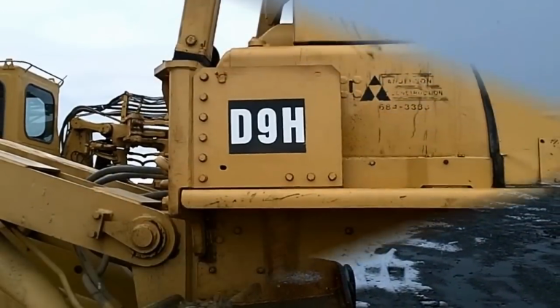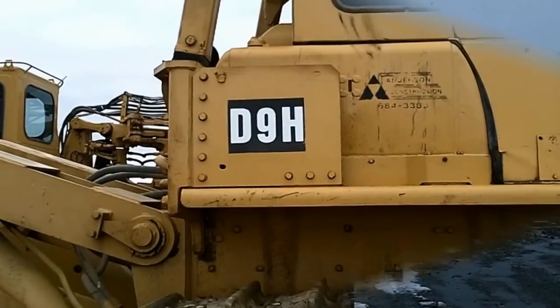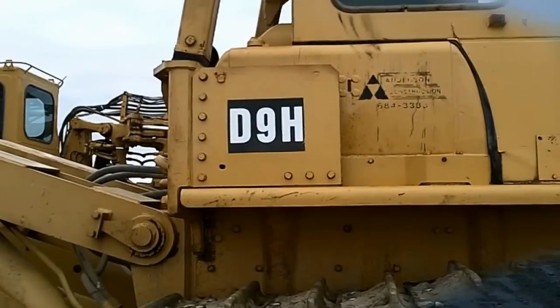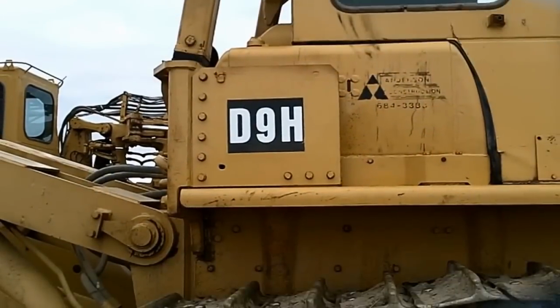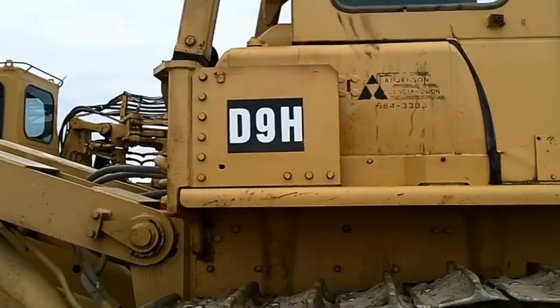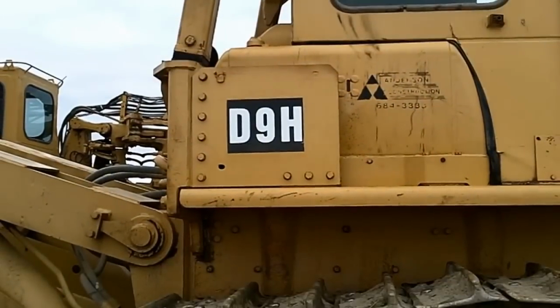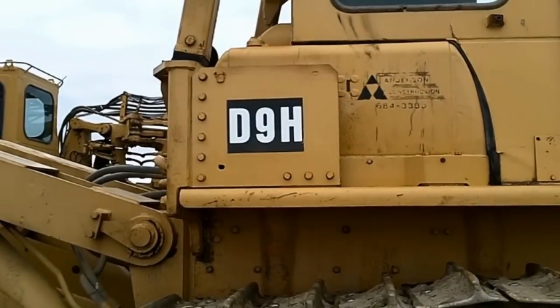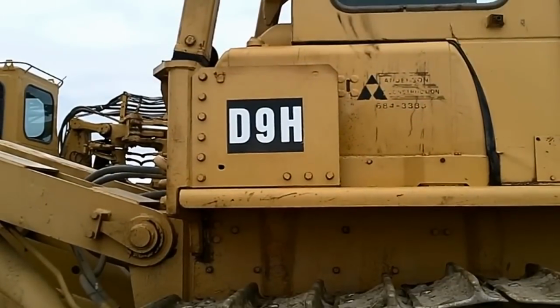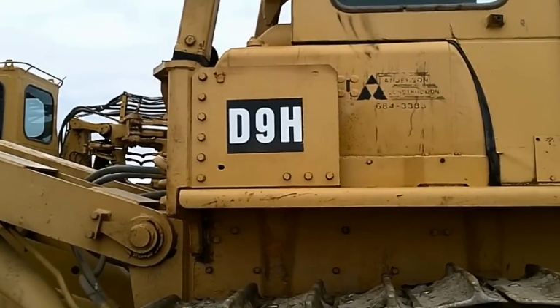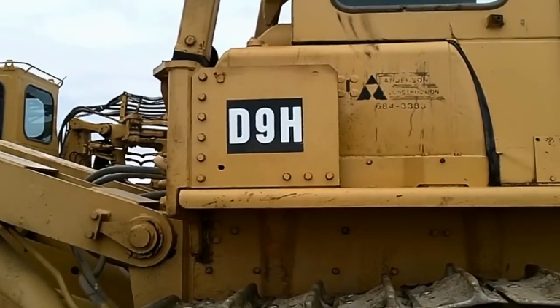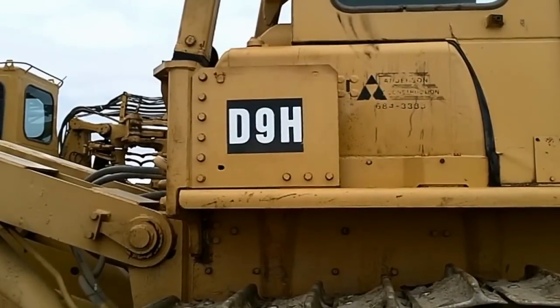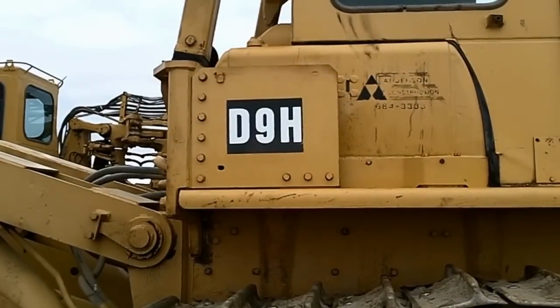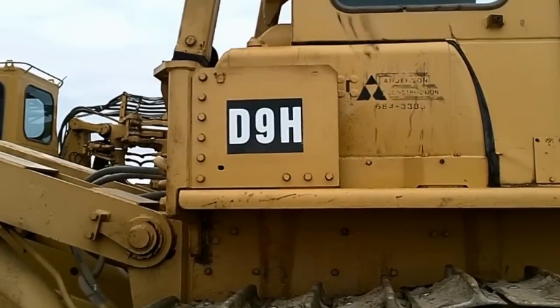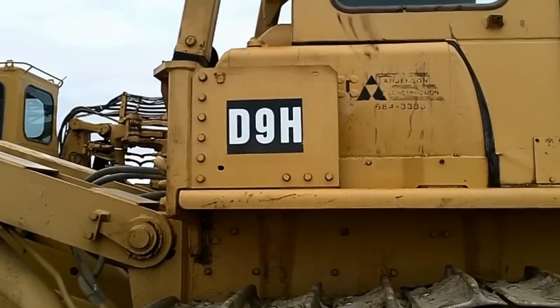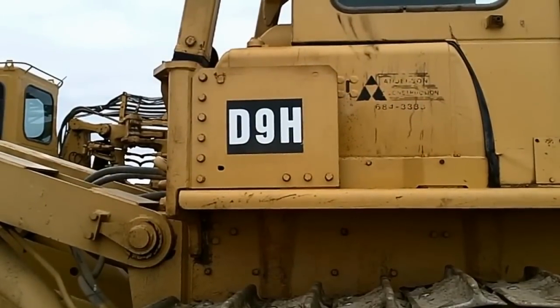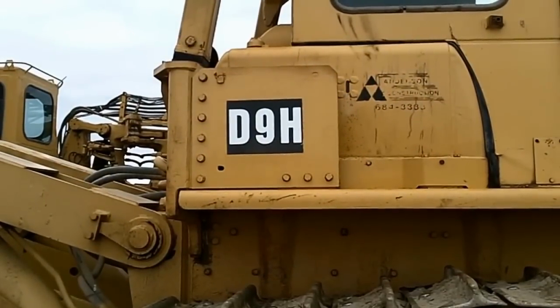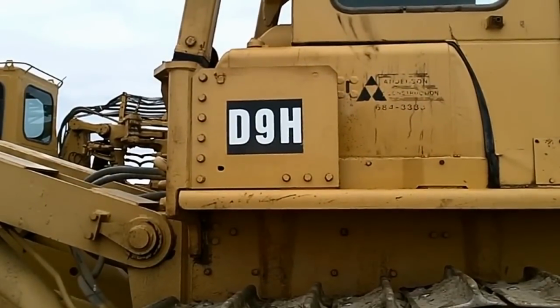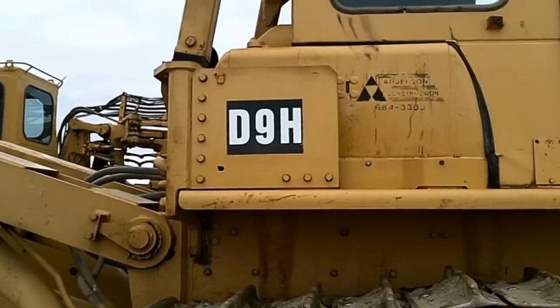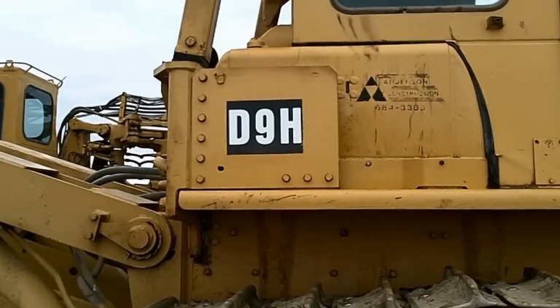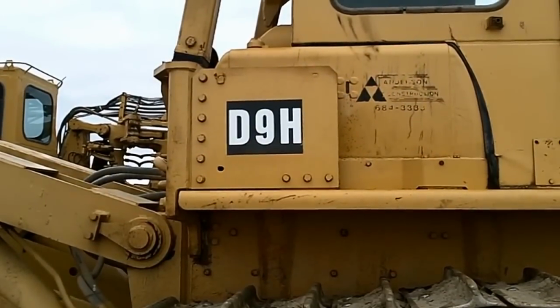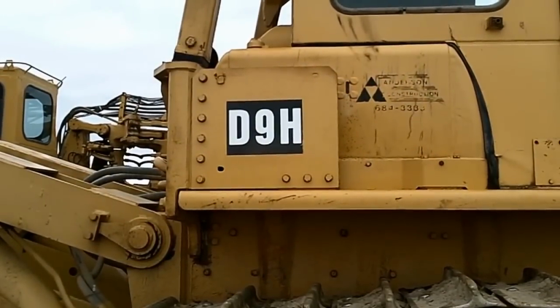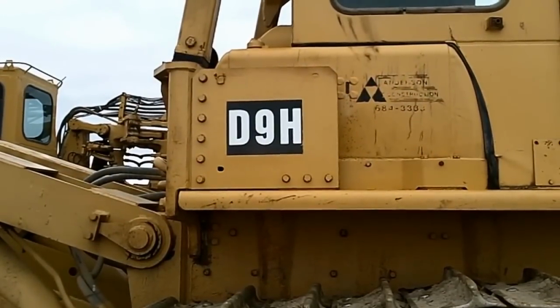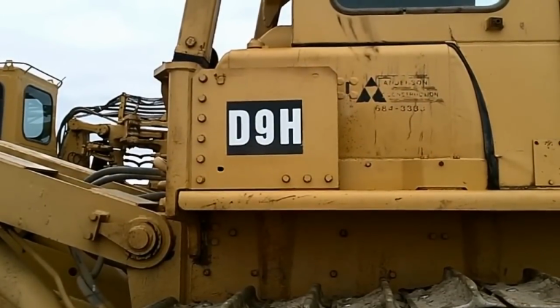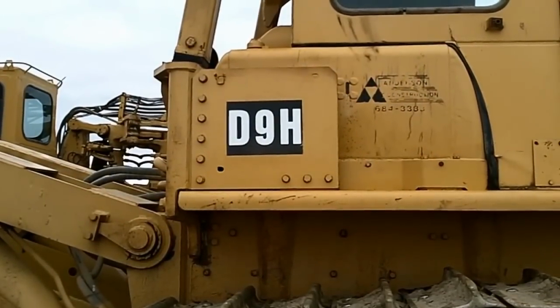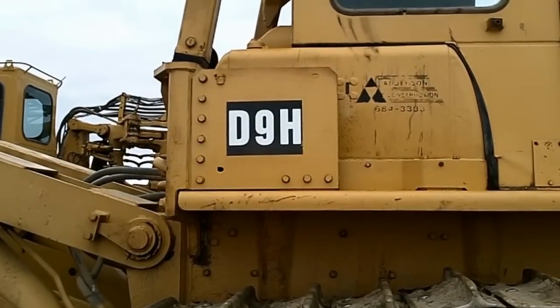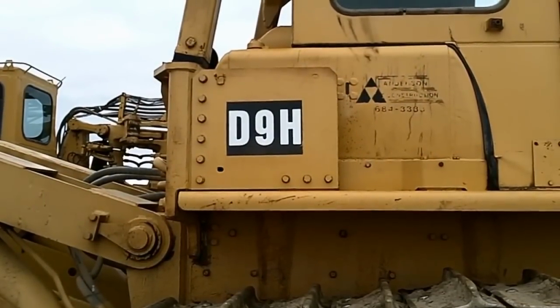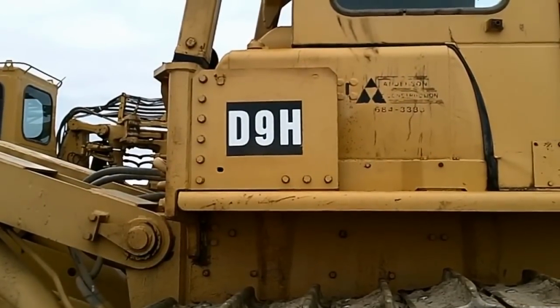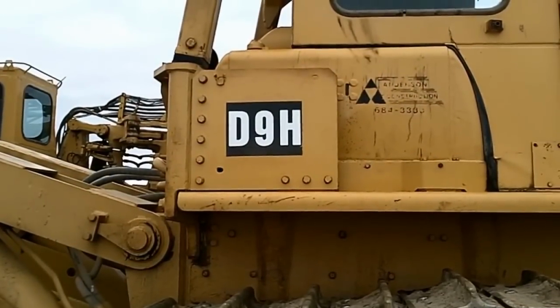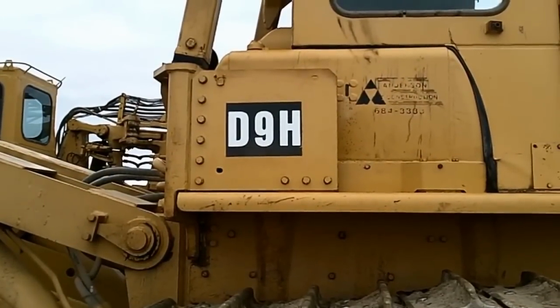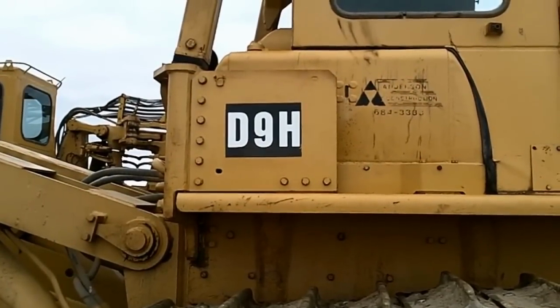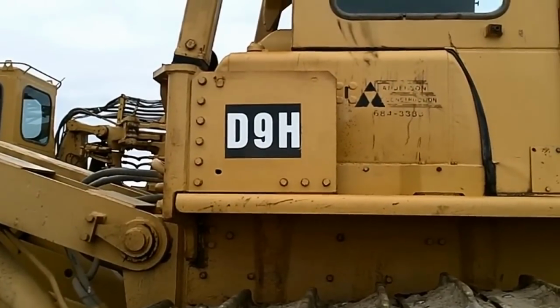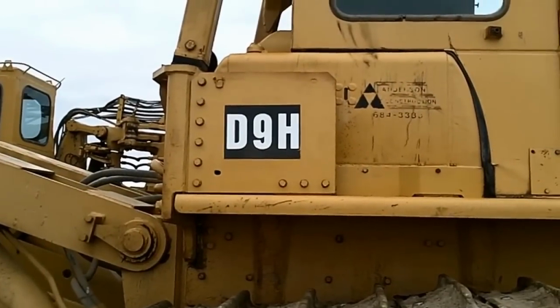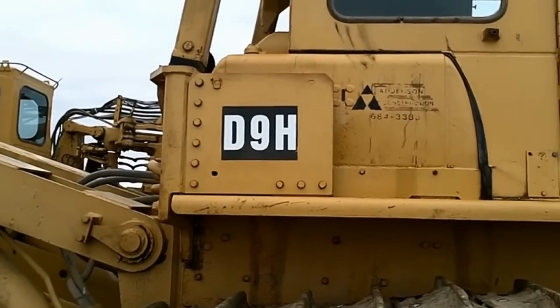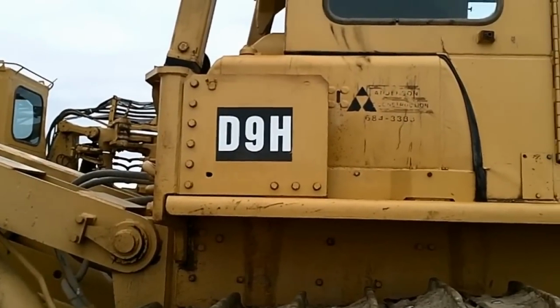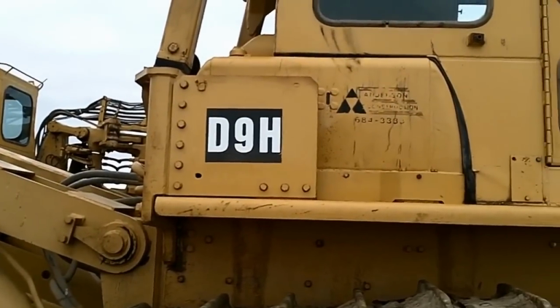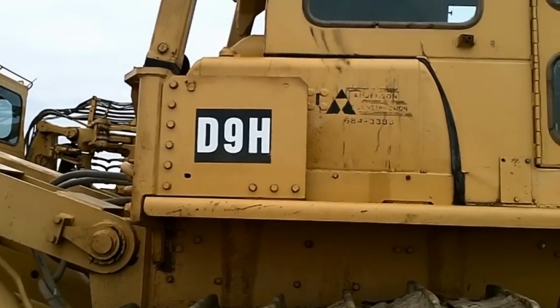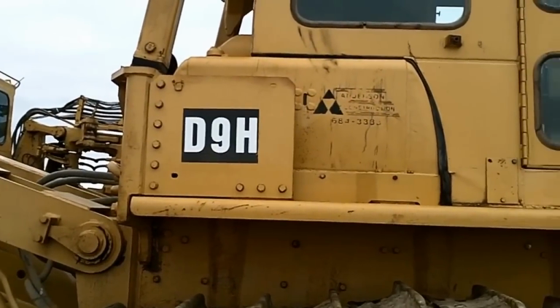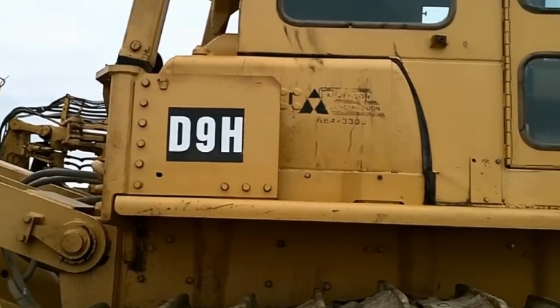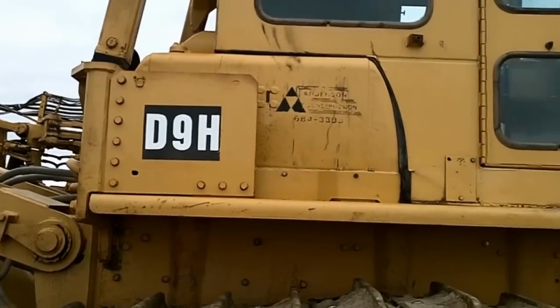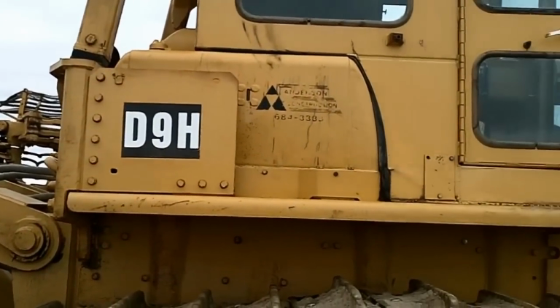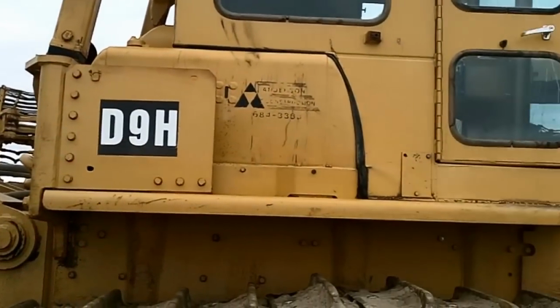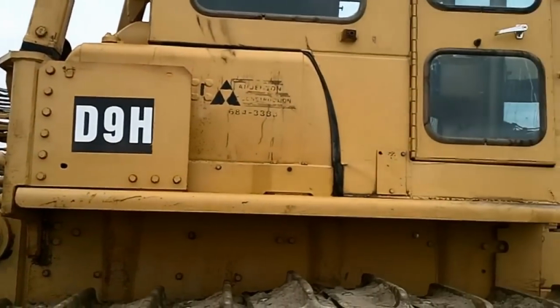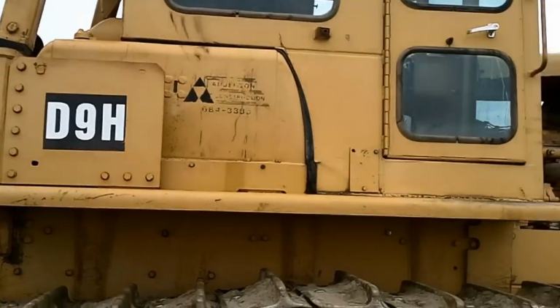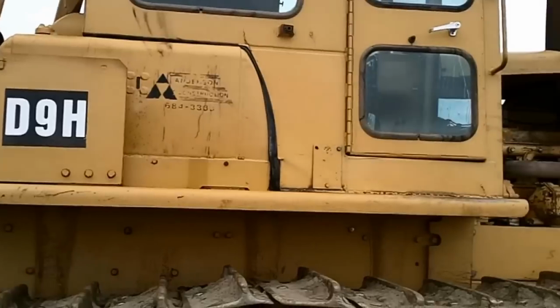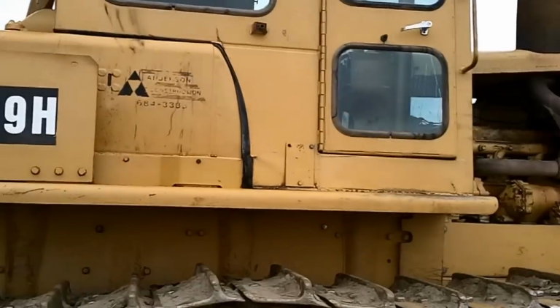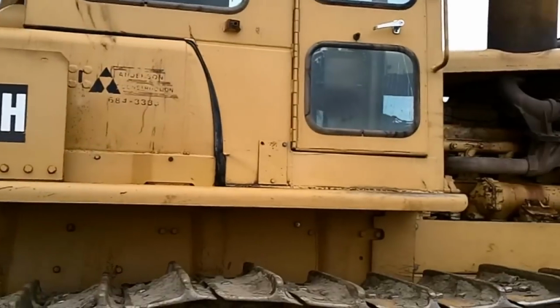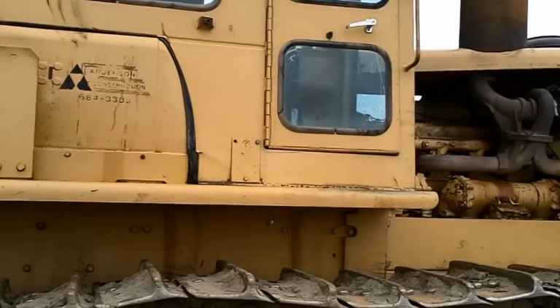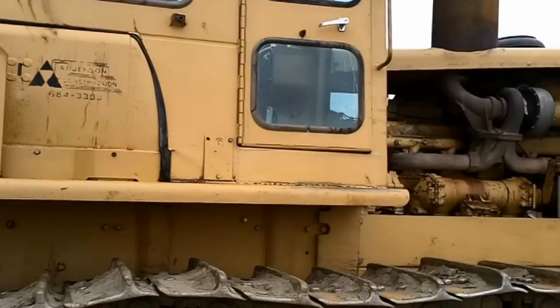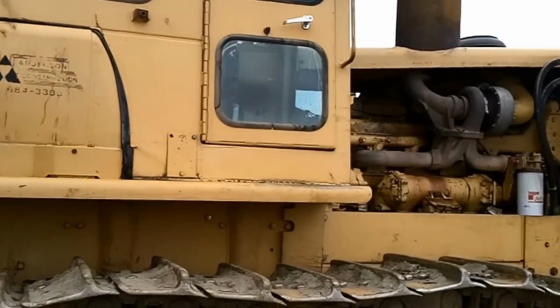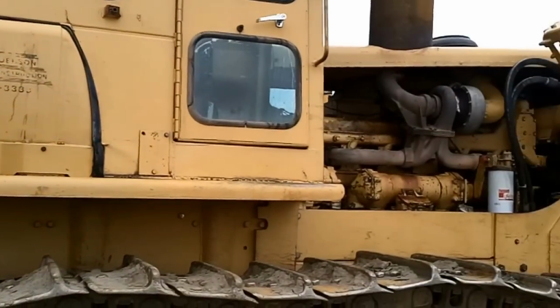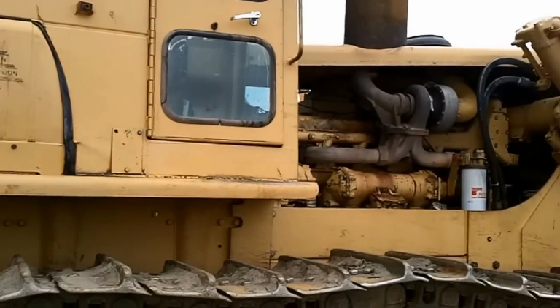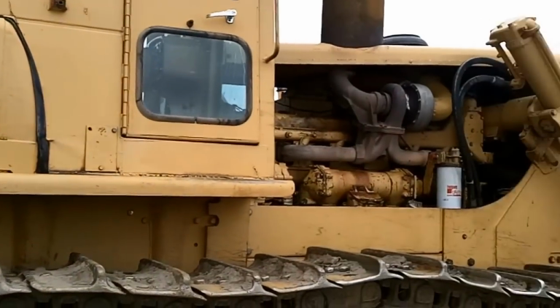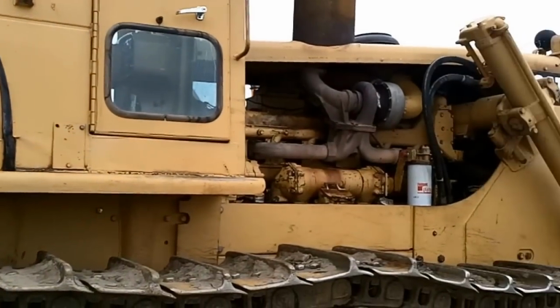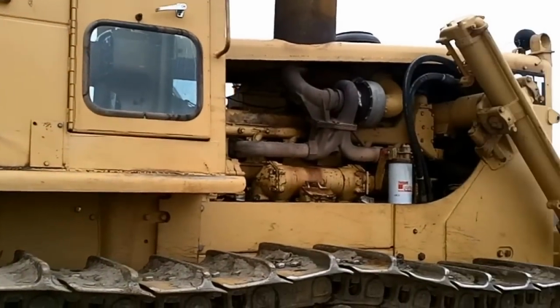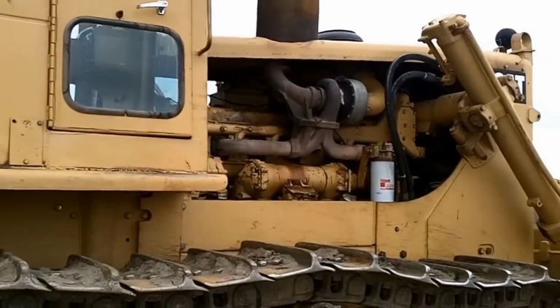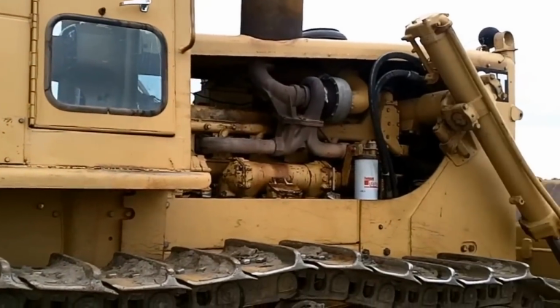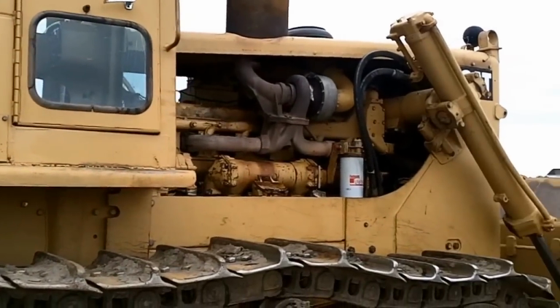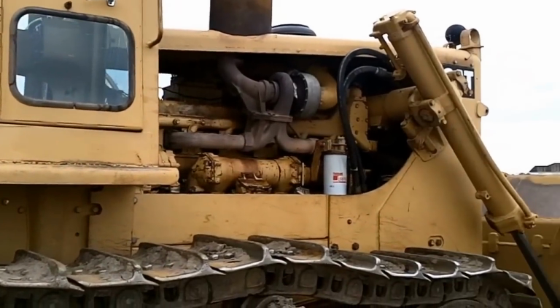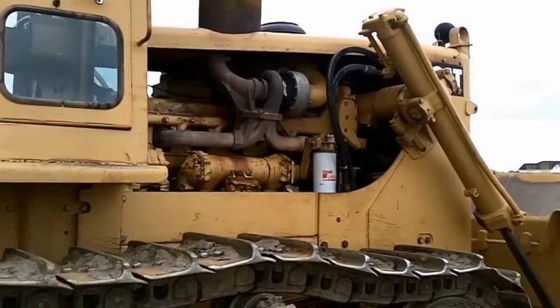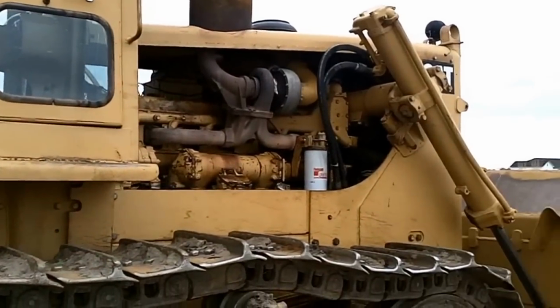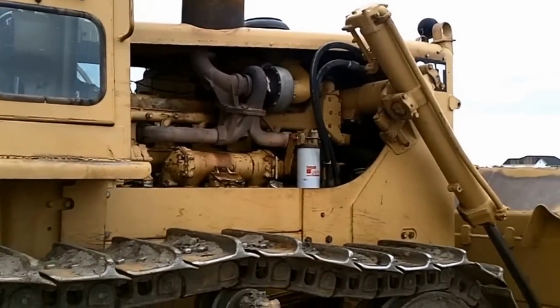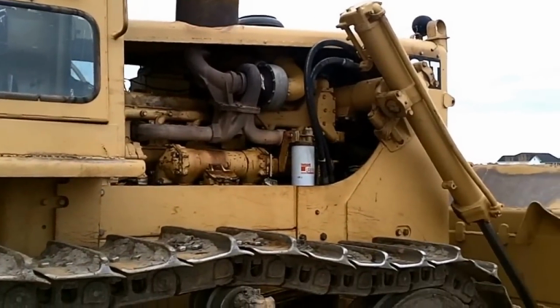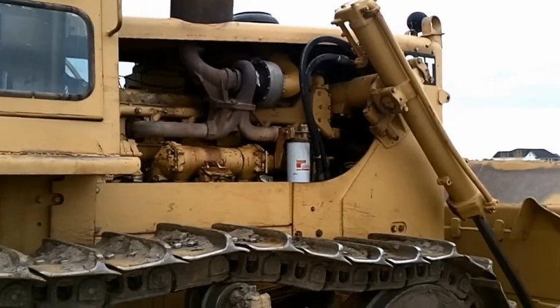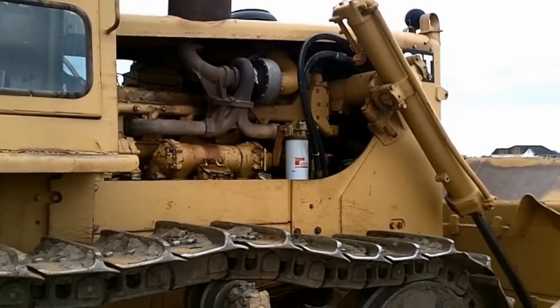So now it is kind of a D9H. It has a D9H oil filter on it.